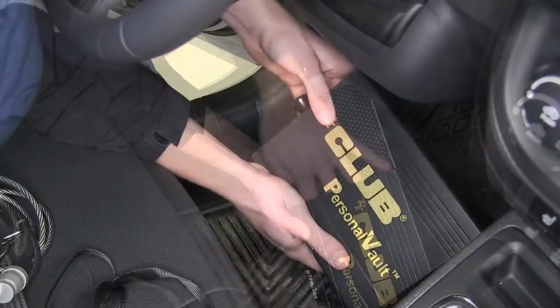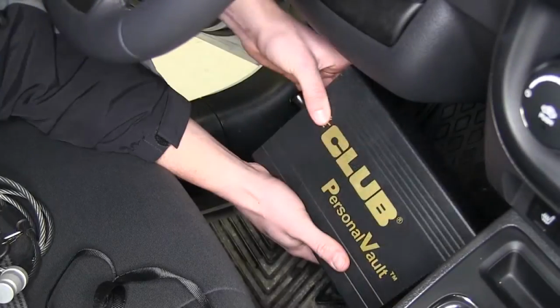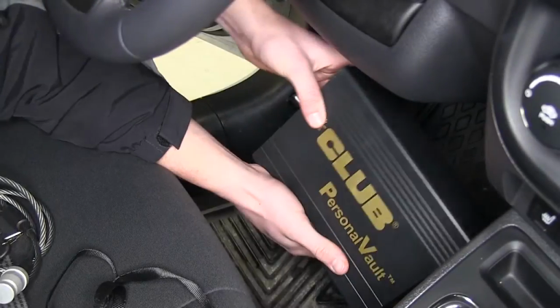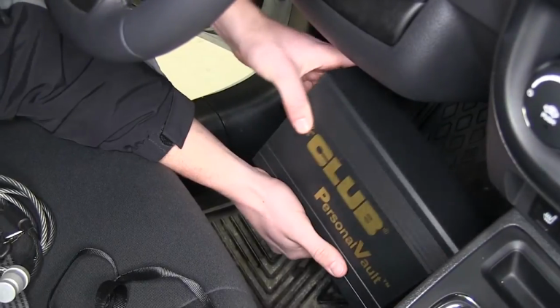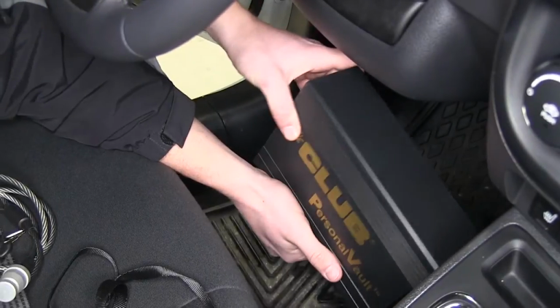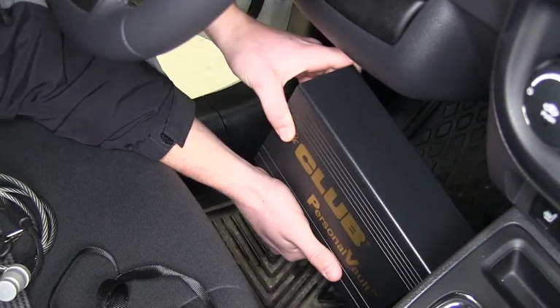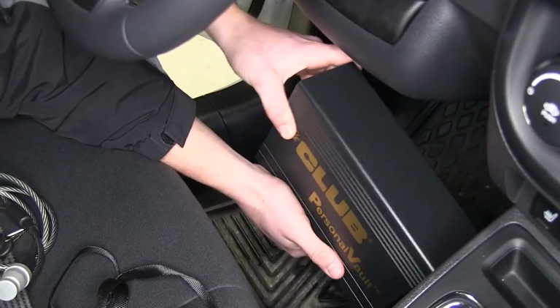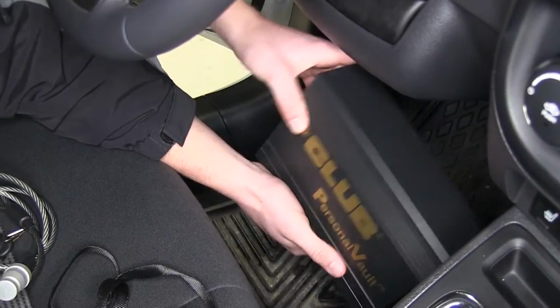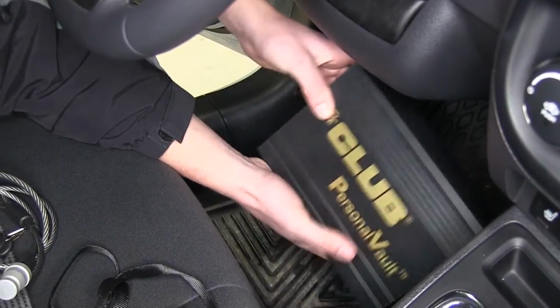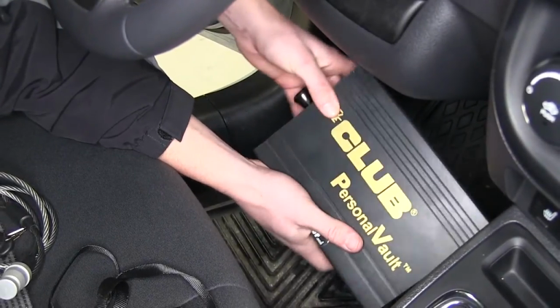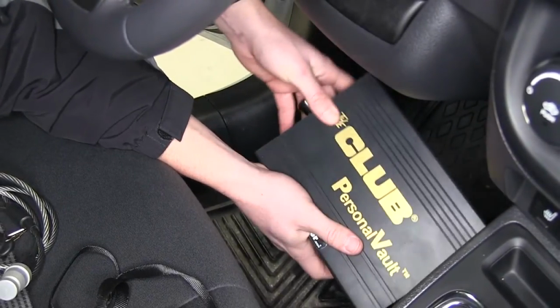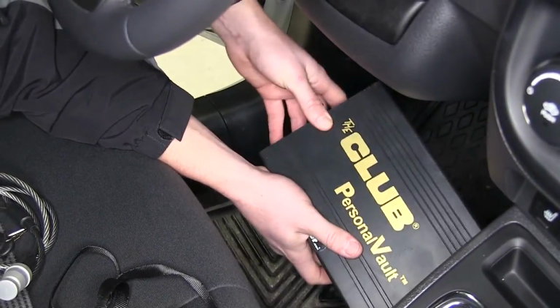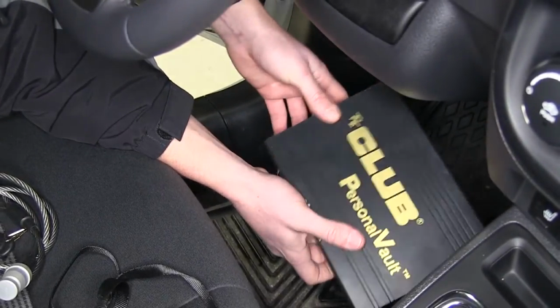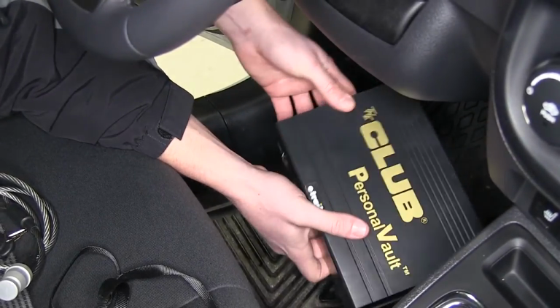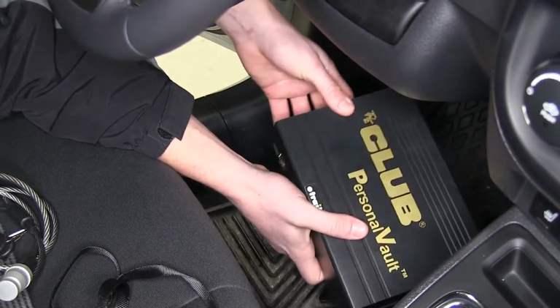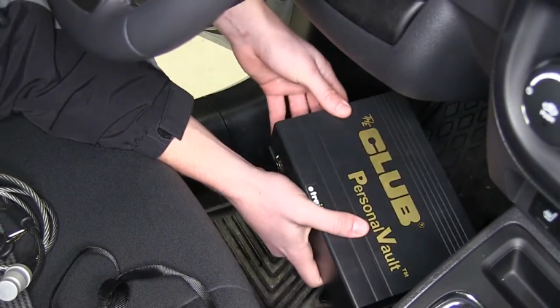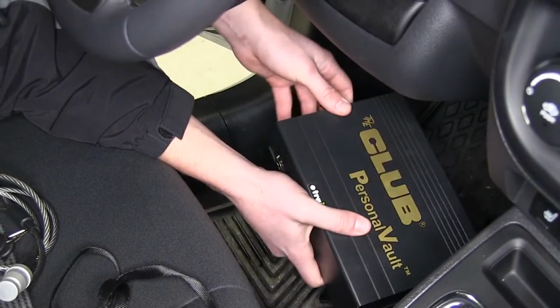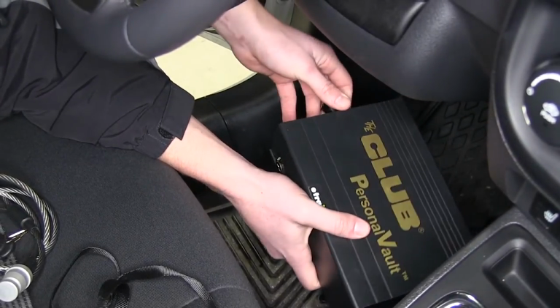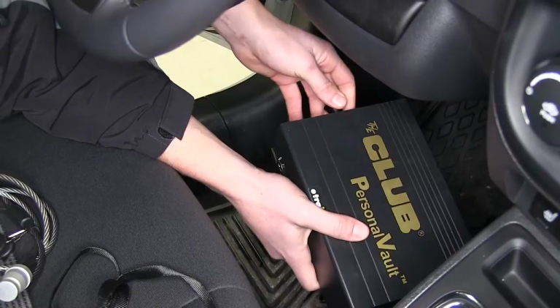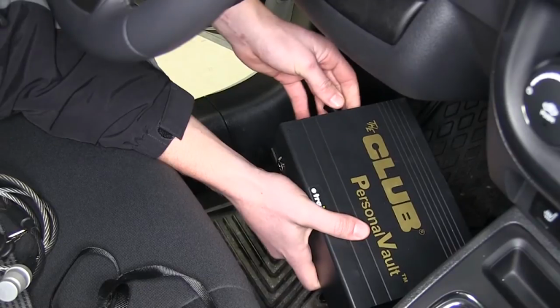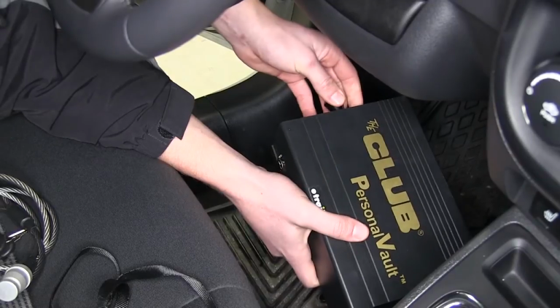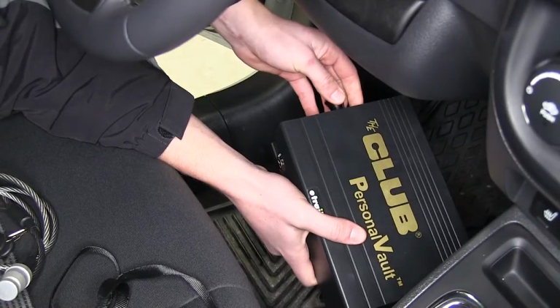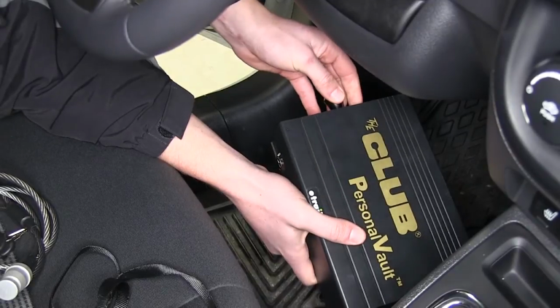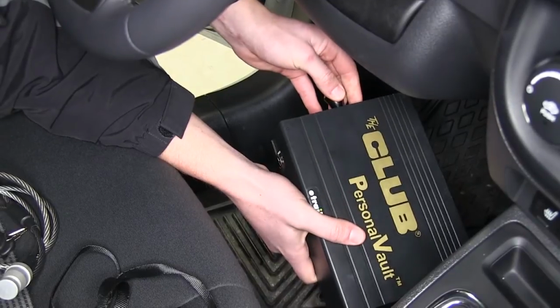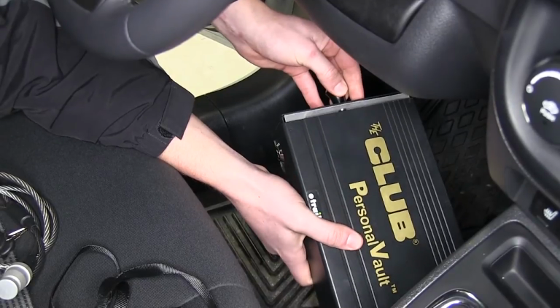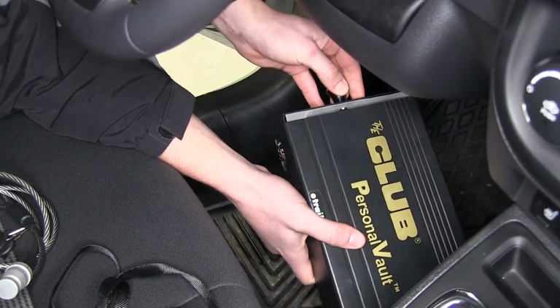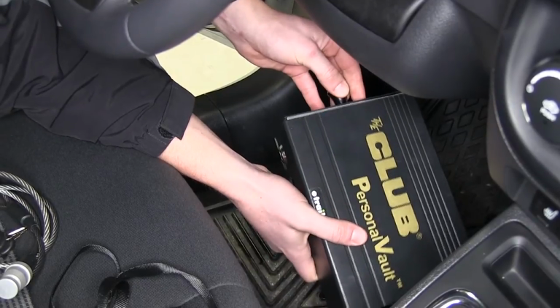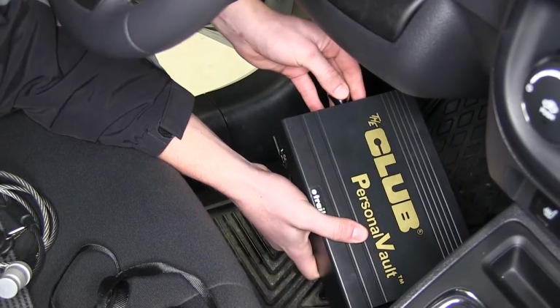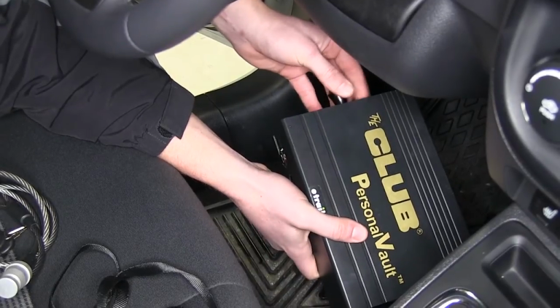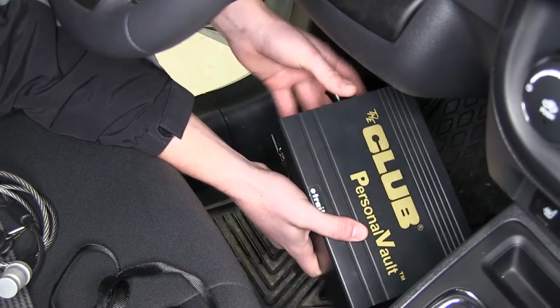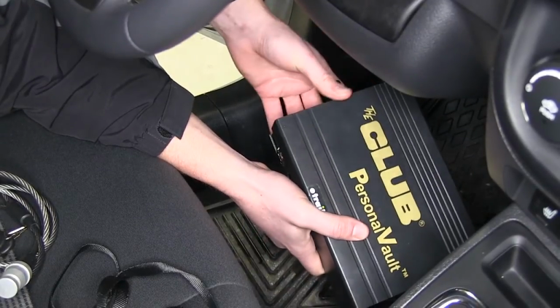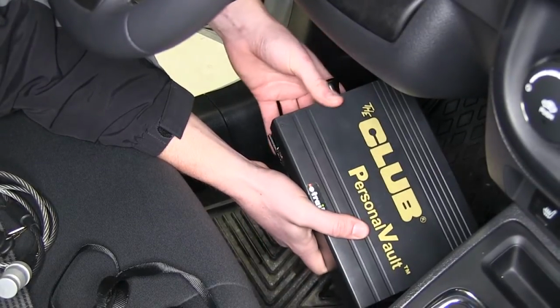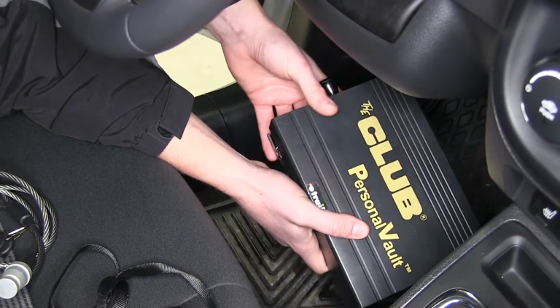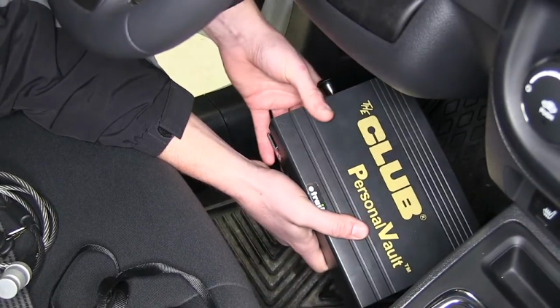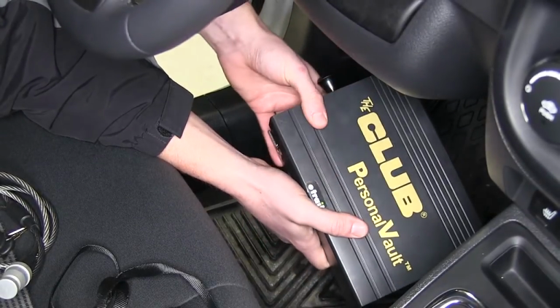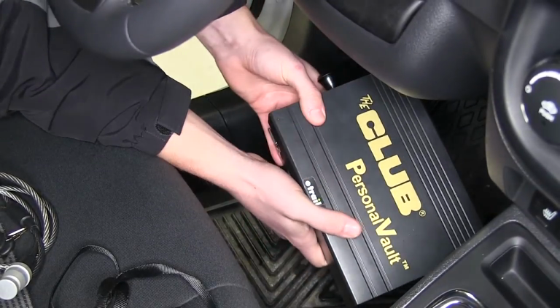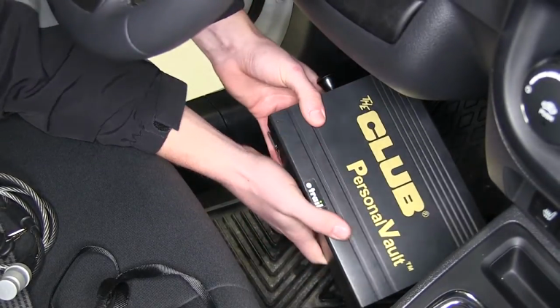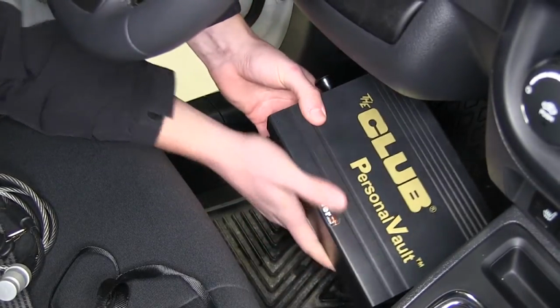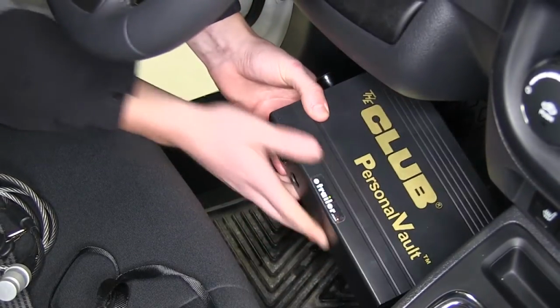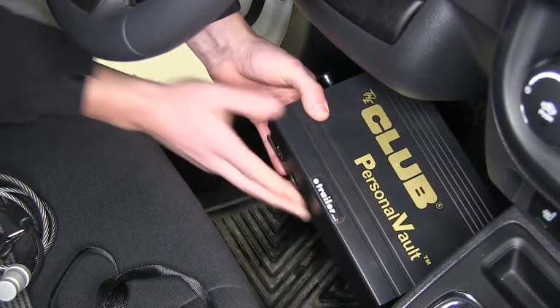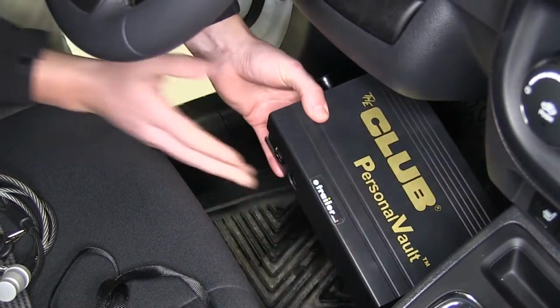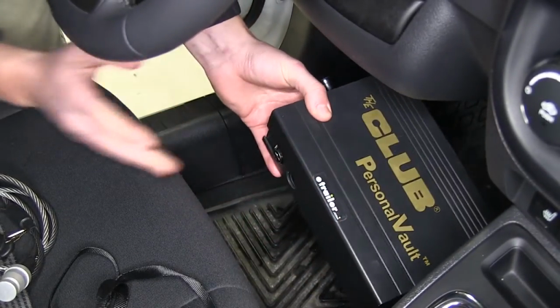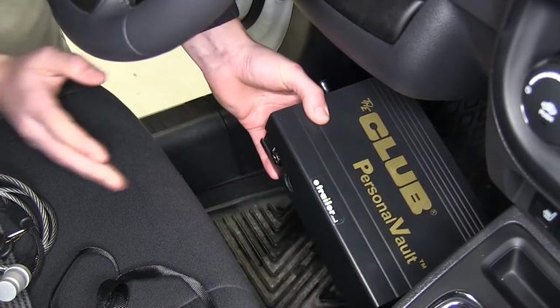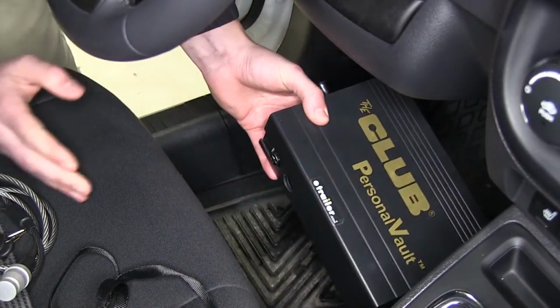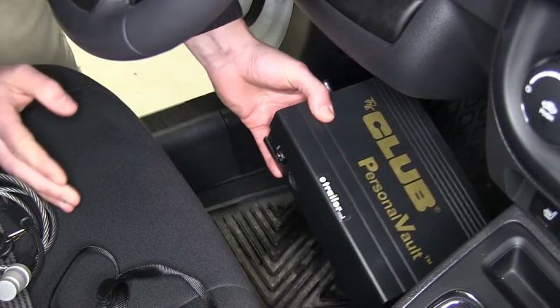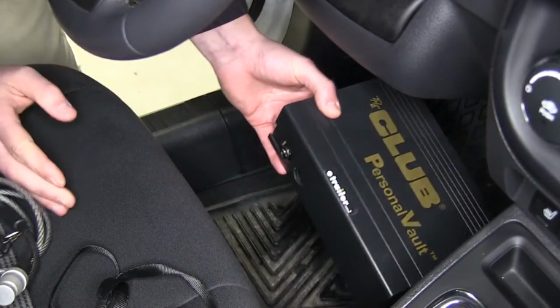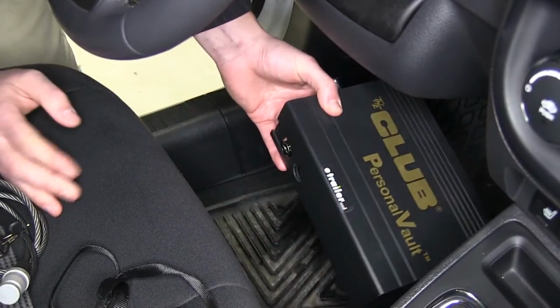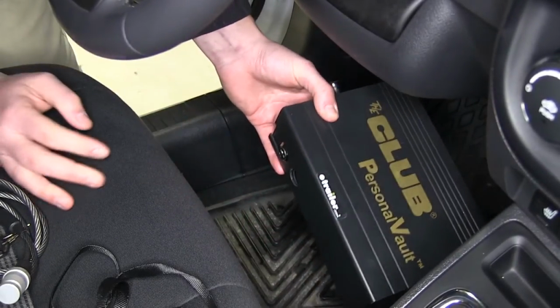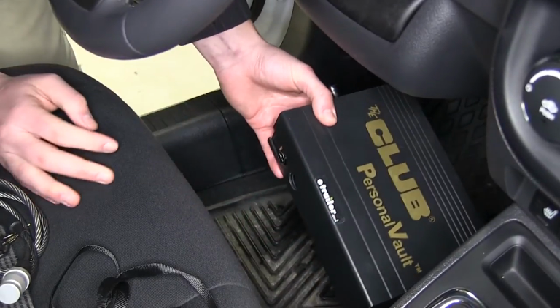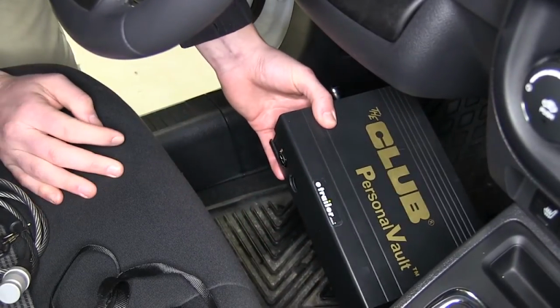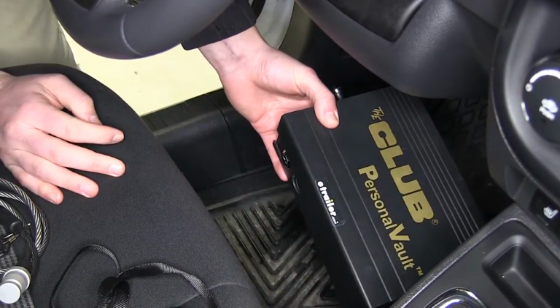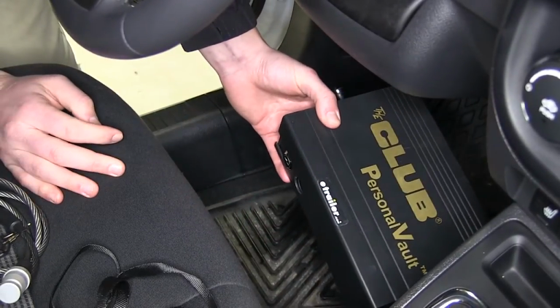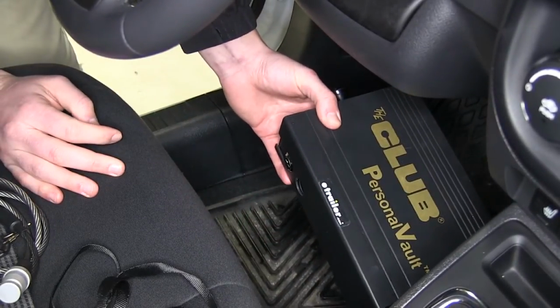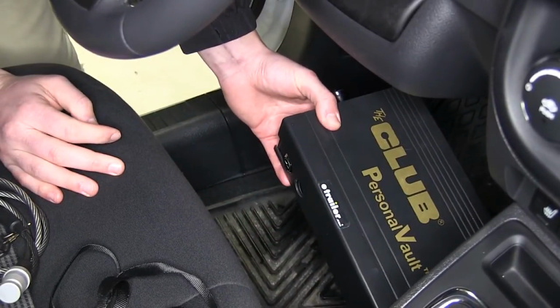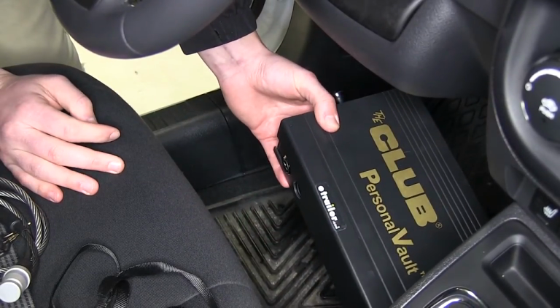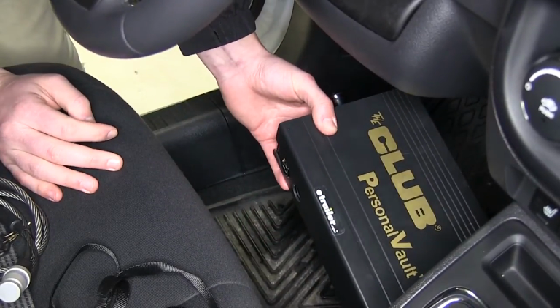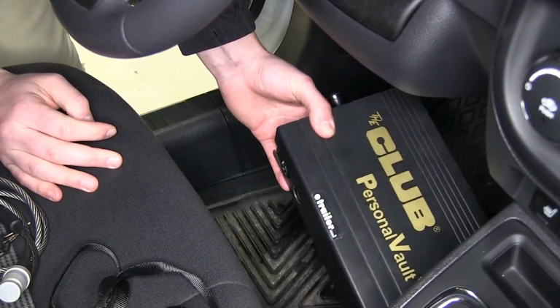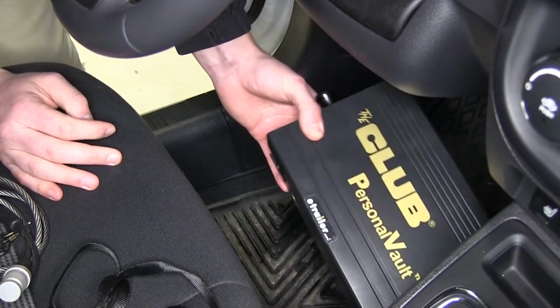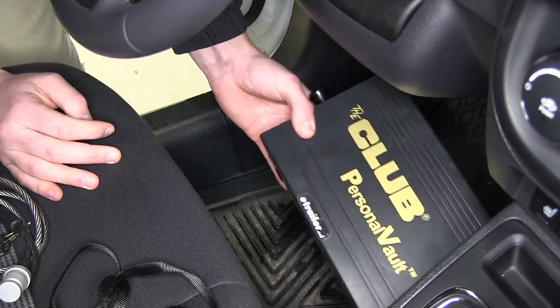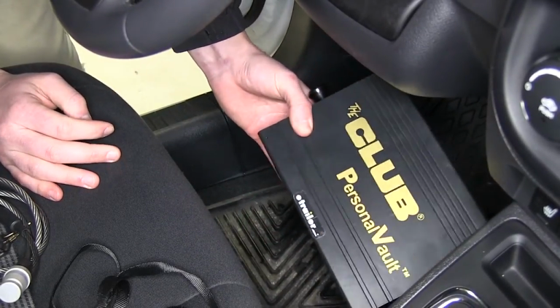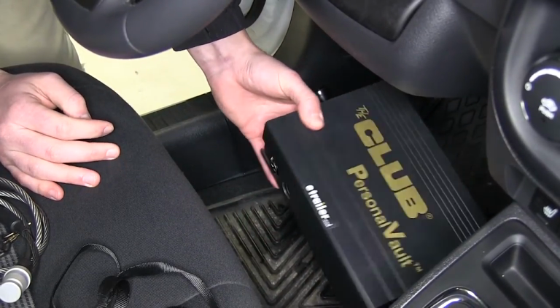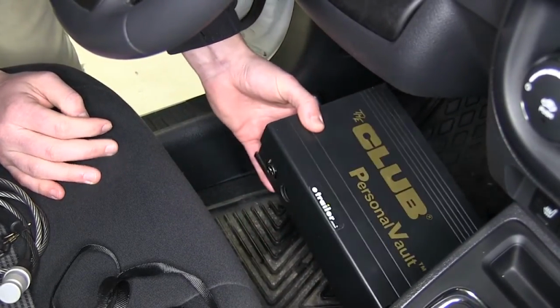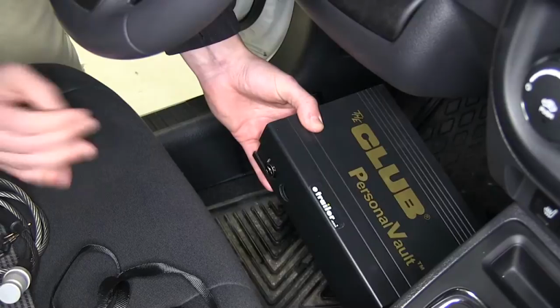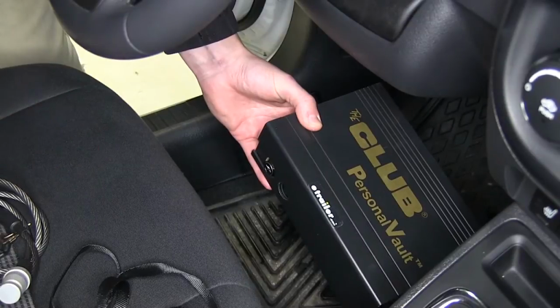It's made of a strong metal material, which is nice added security for your valuables. There are two ways that you can use this vault.